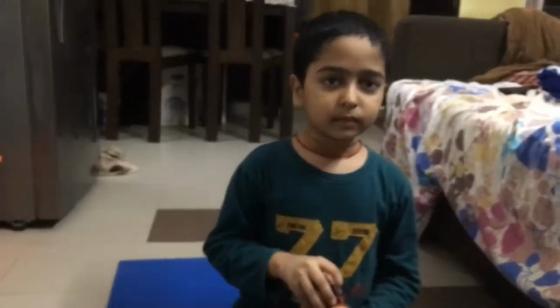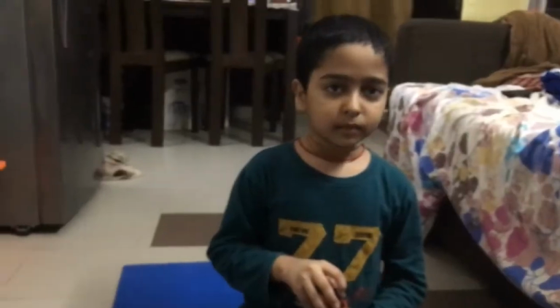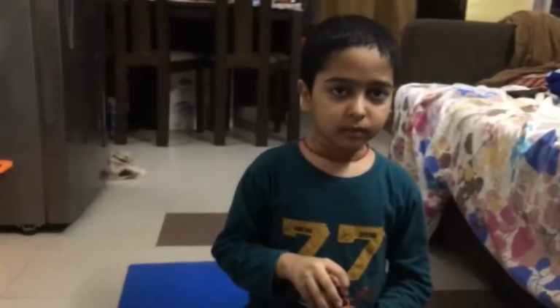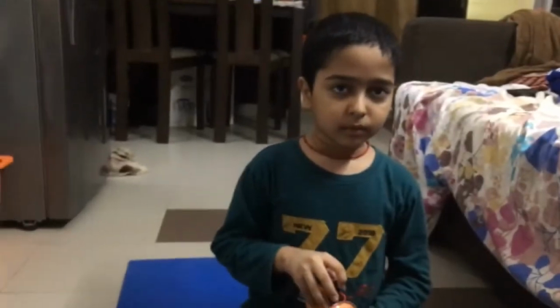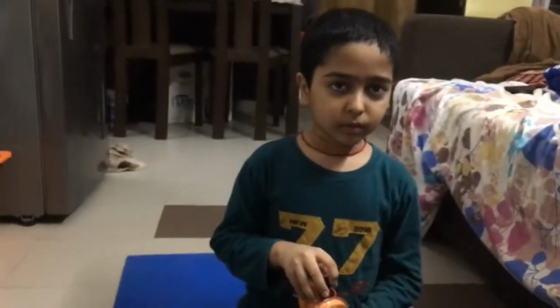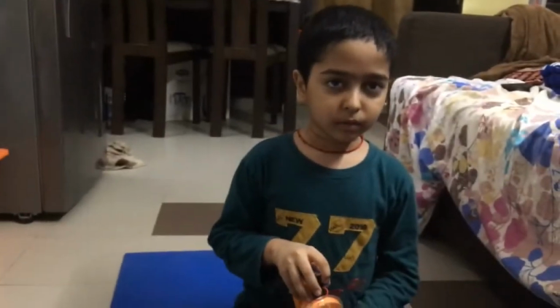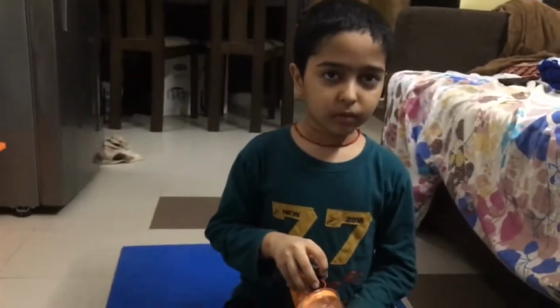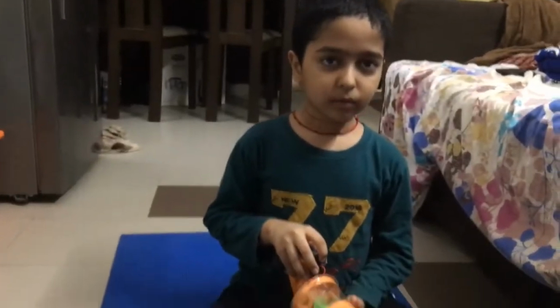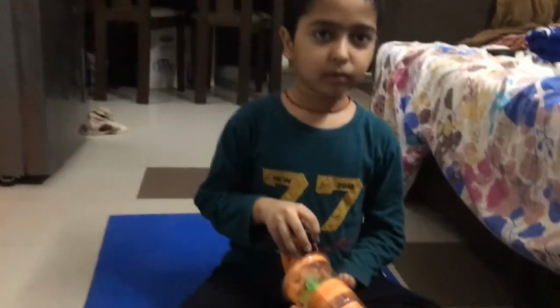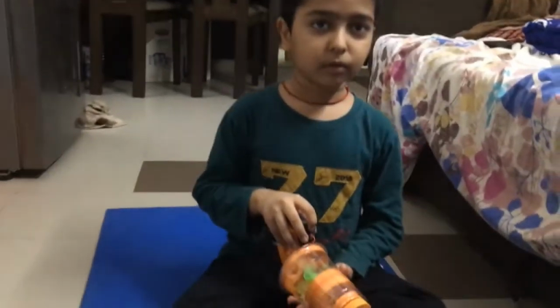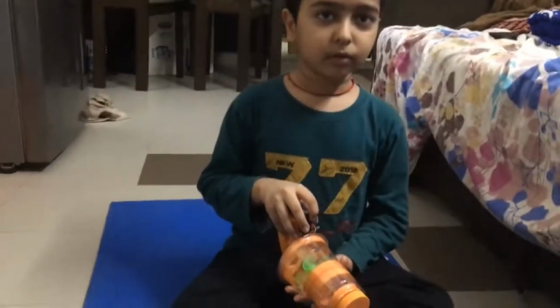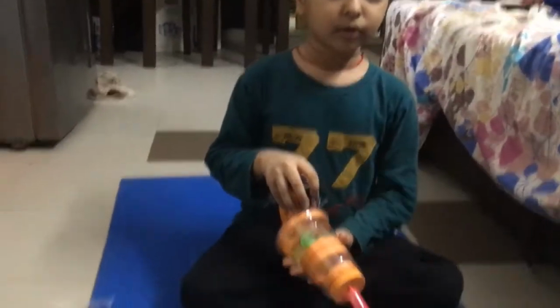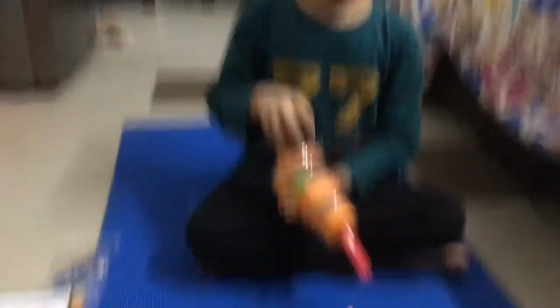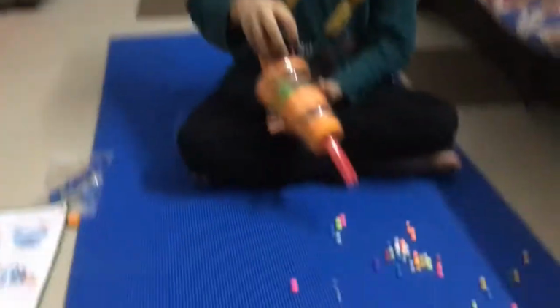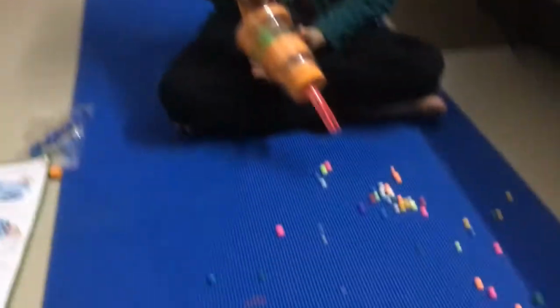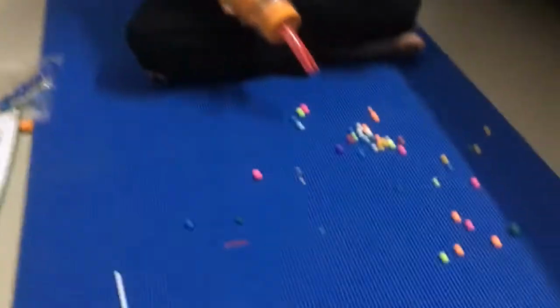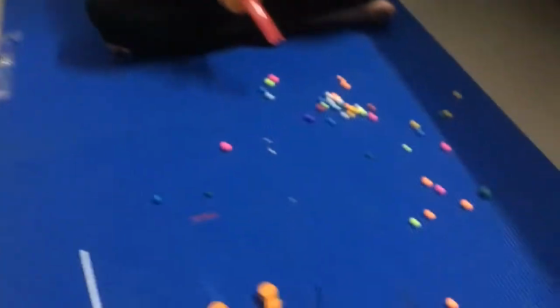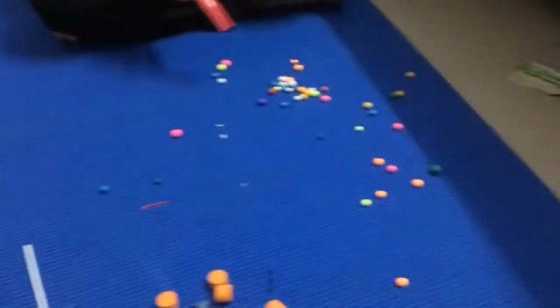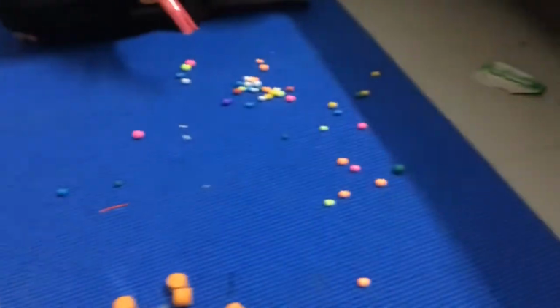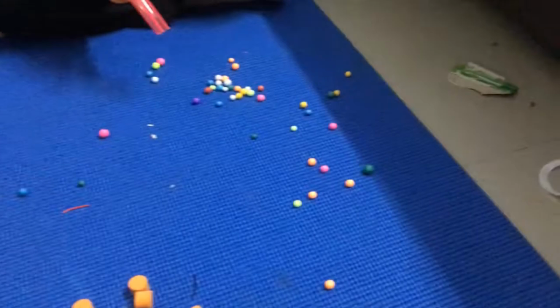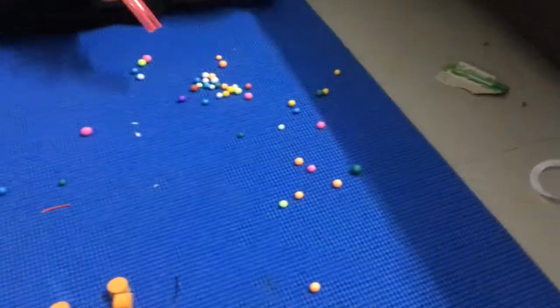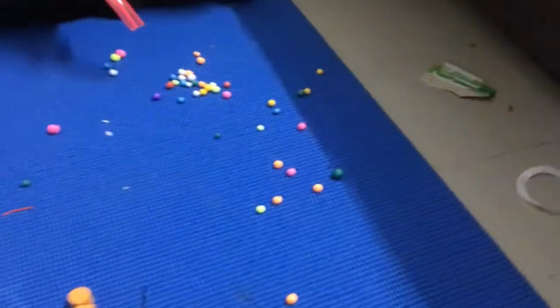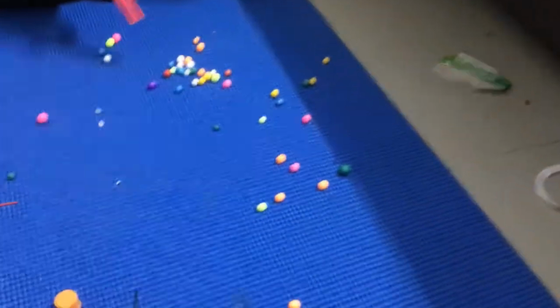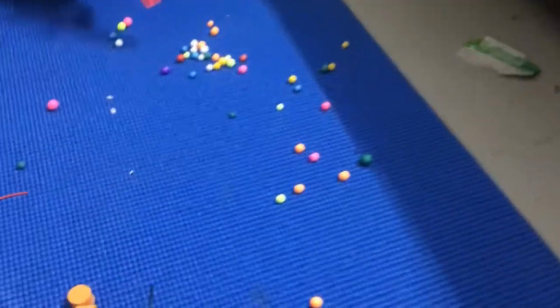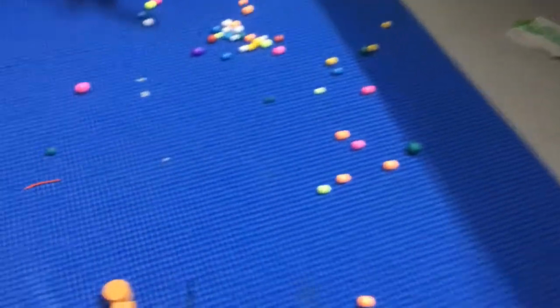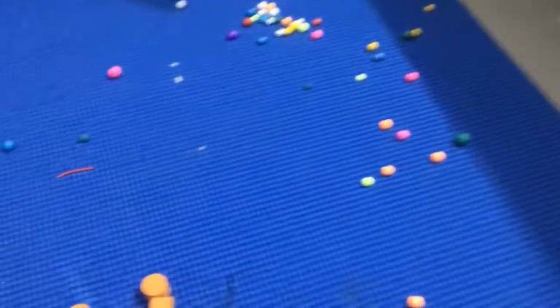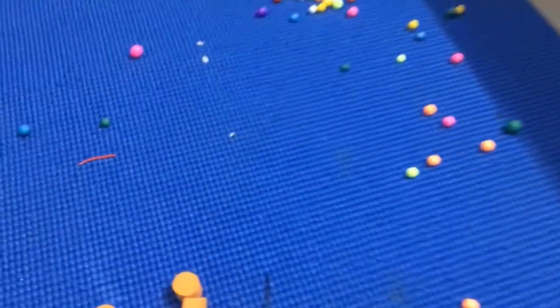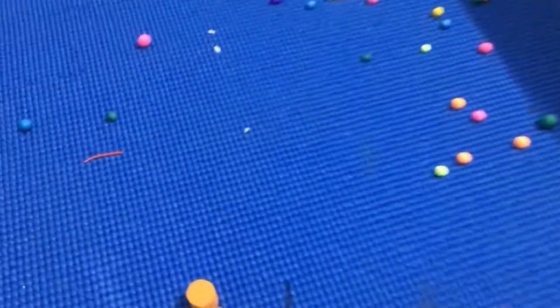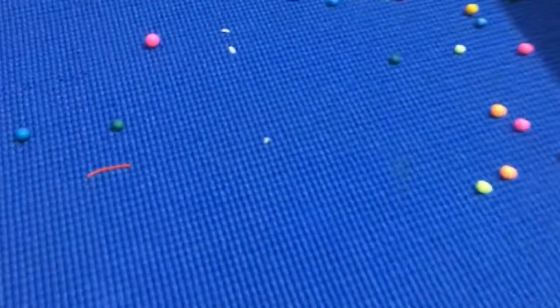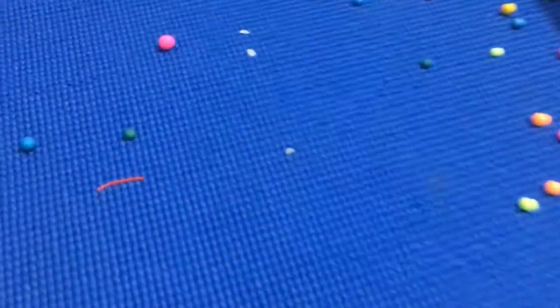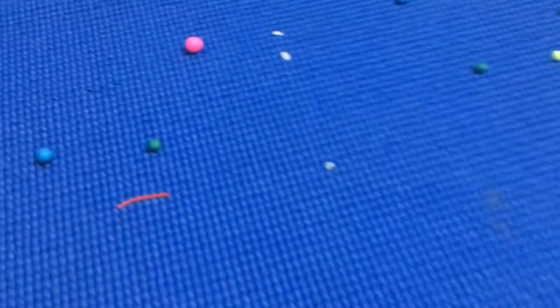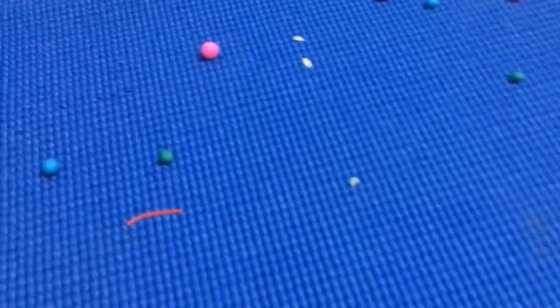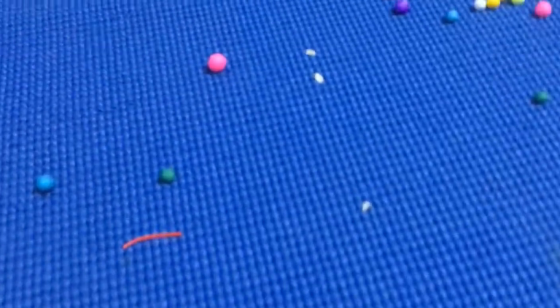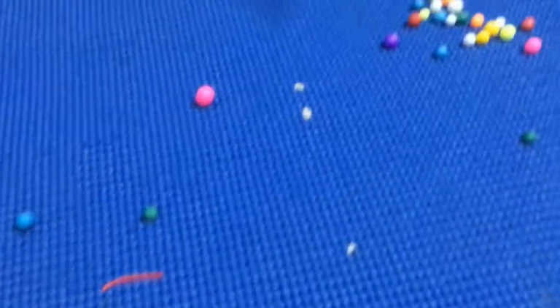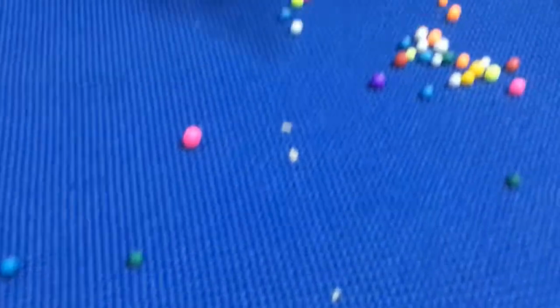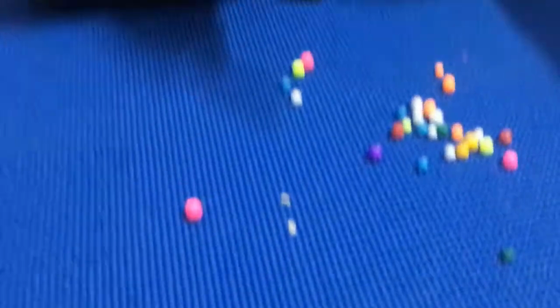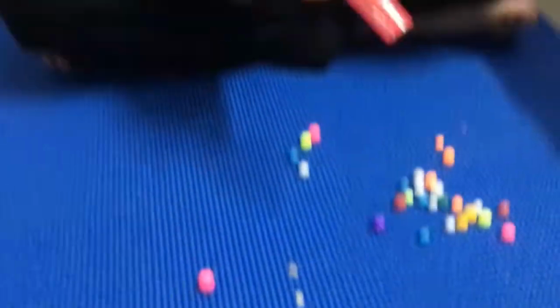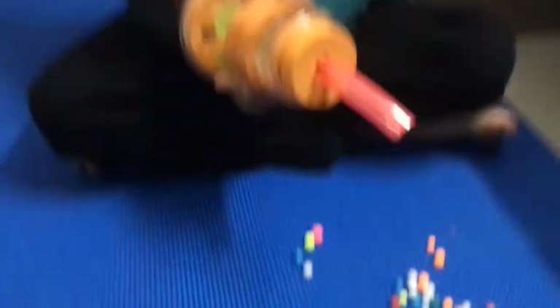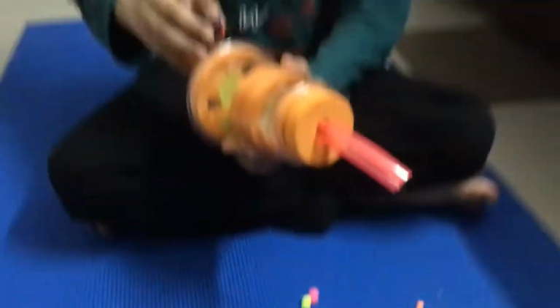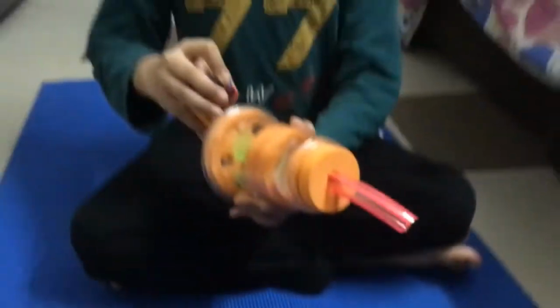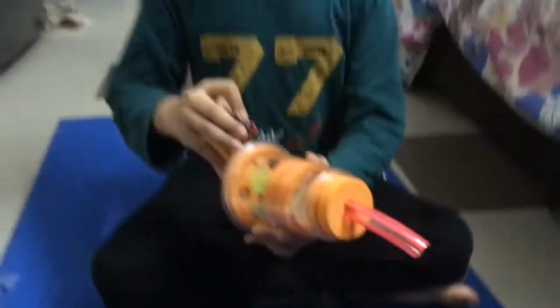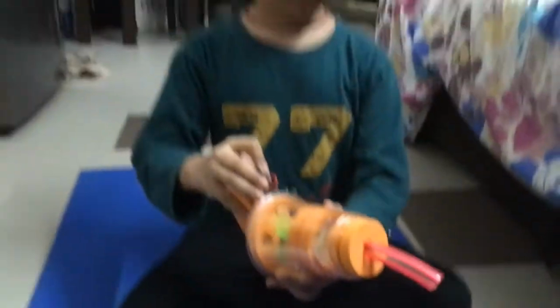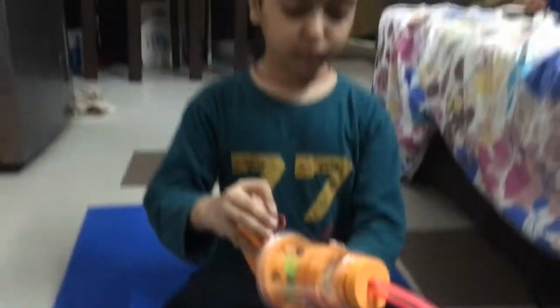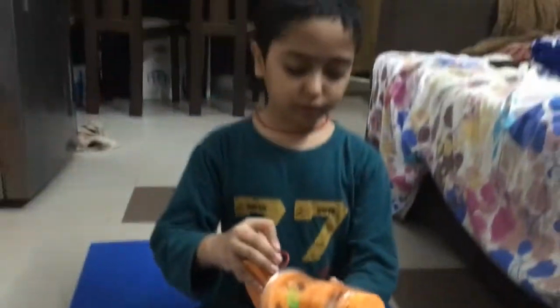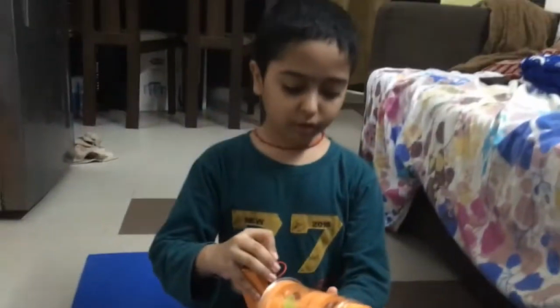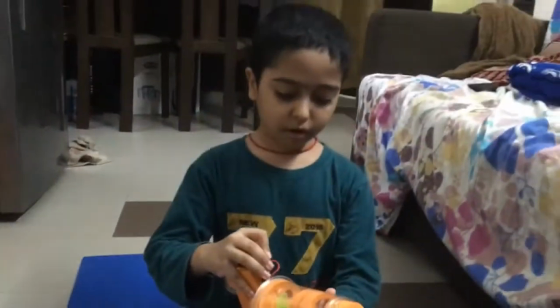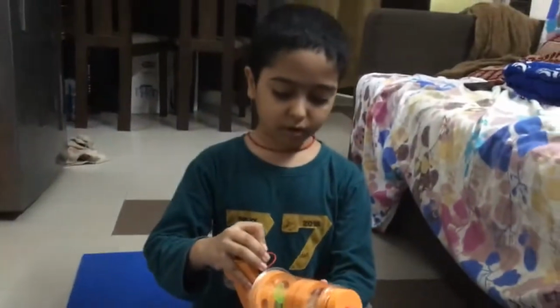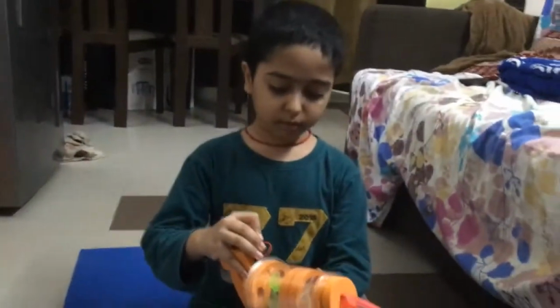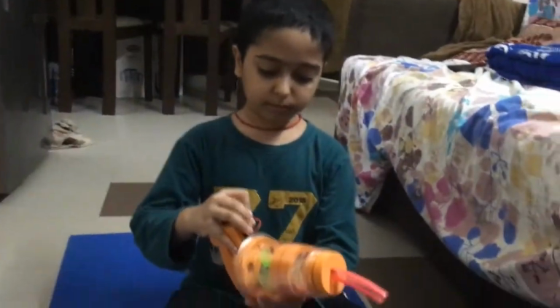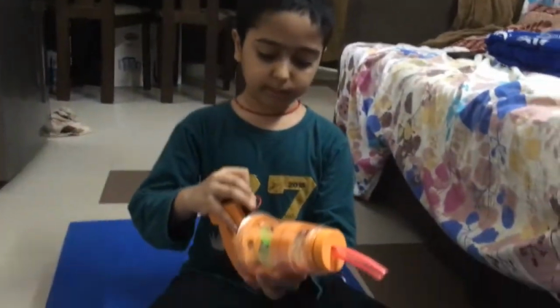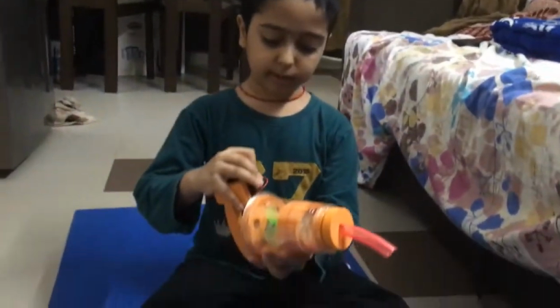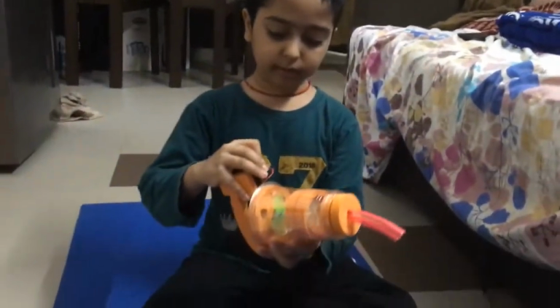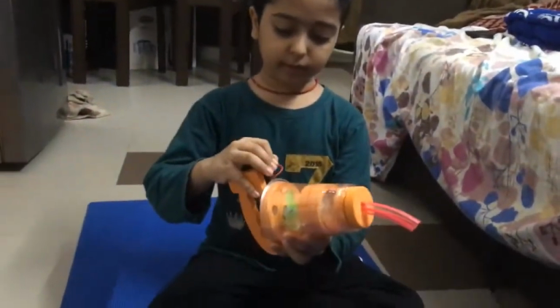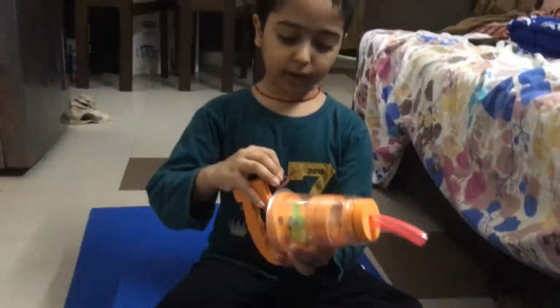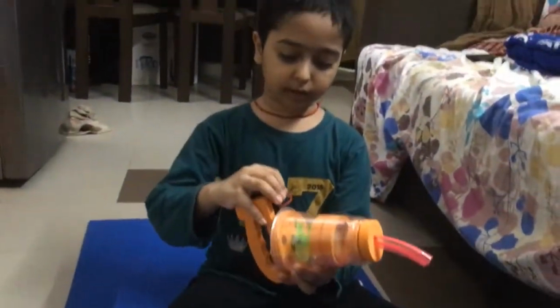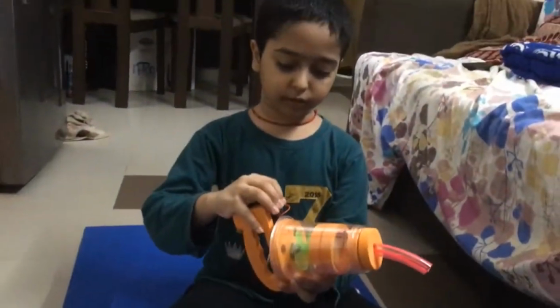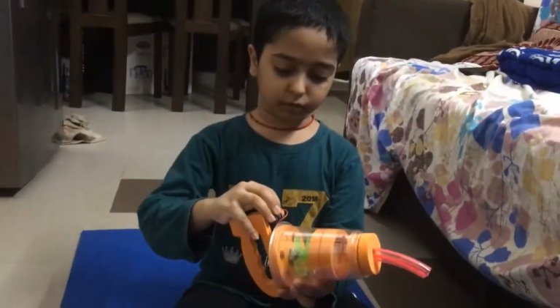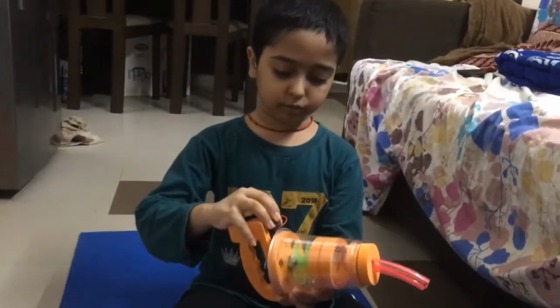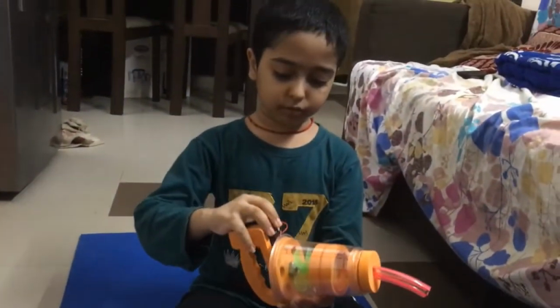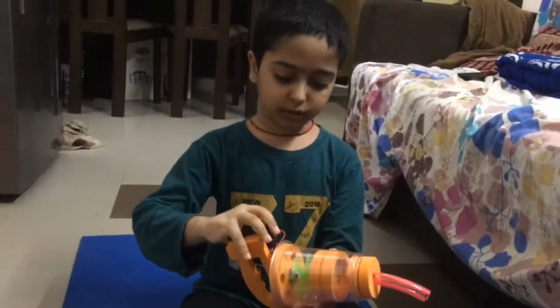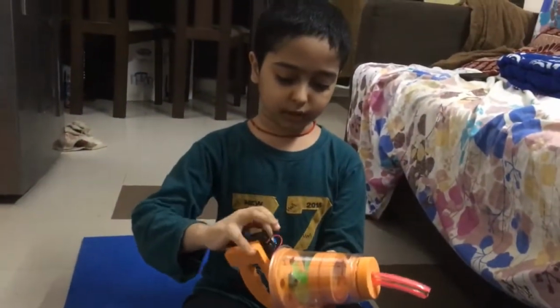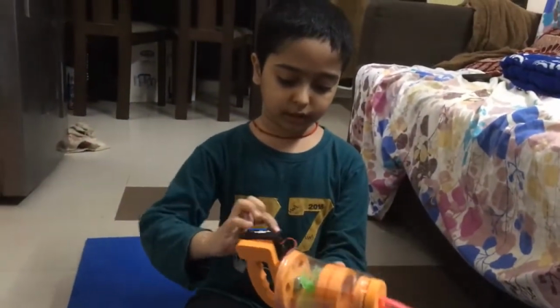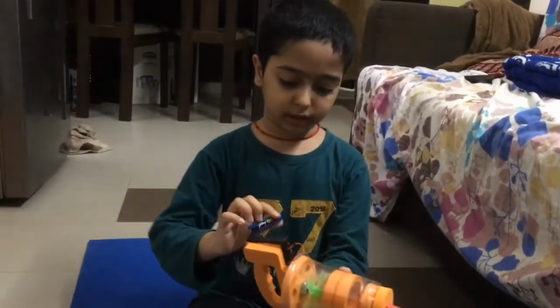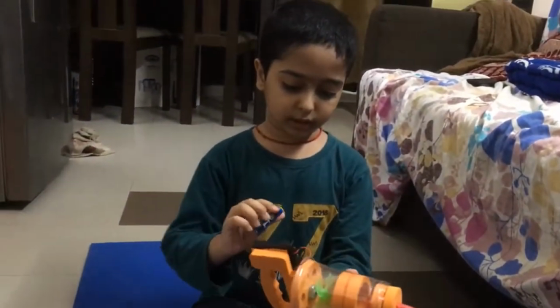Oh no, there is so much mess here. I have to turn on my vacuum cleaner. Hmm.